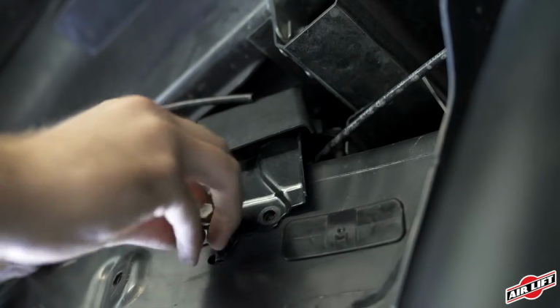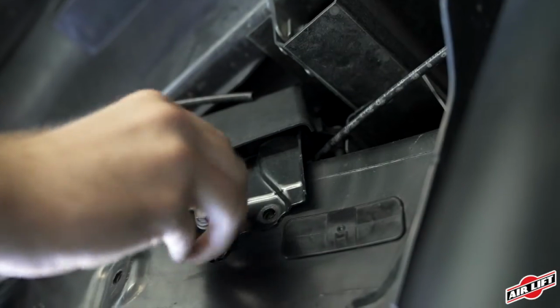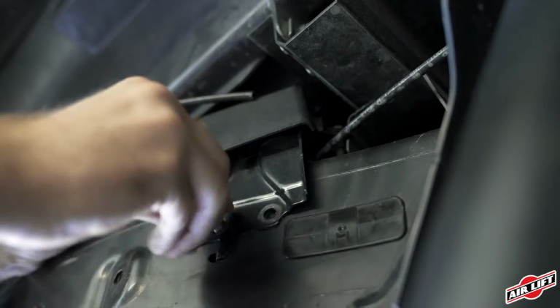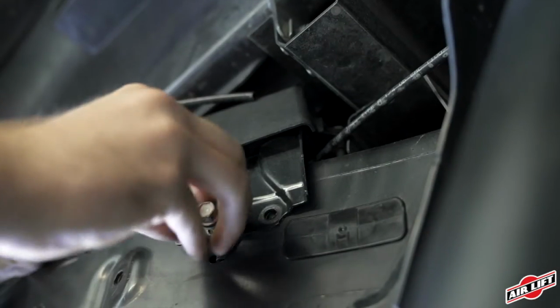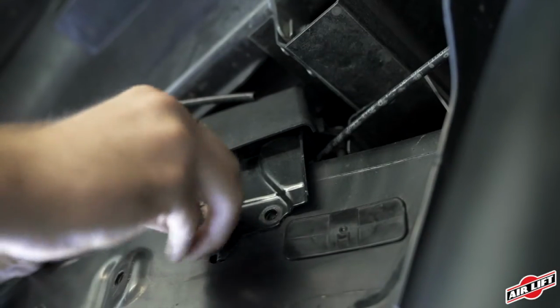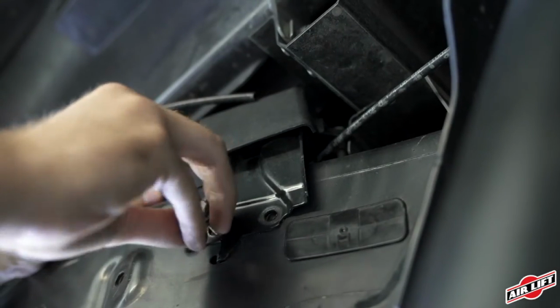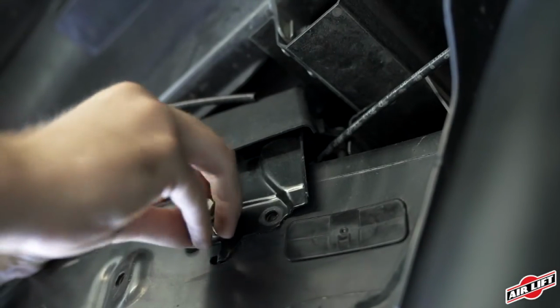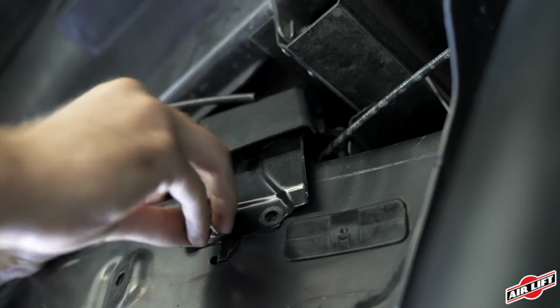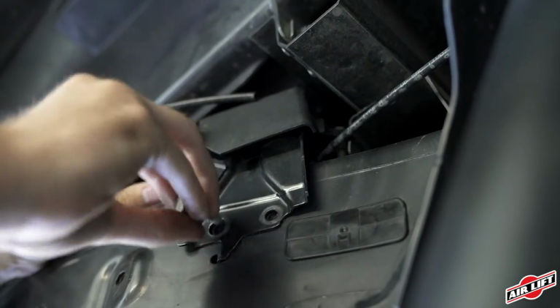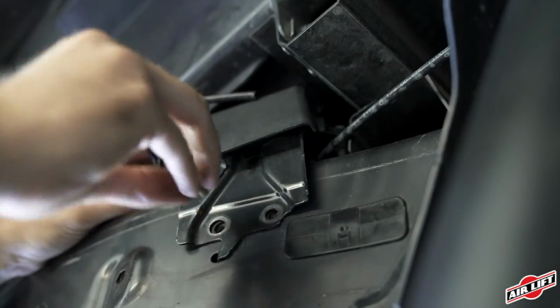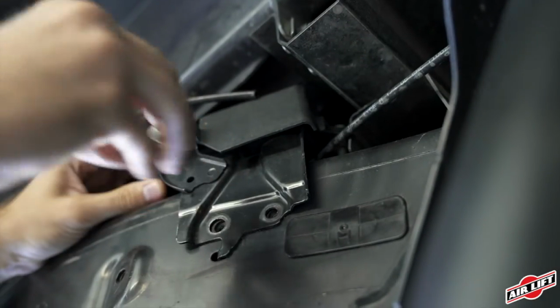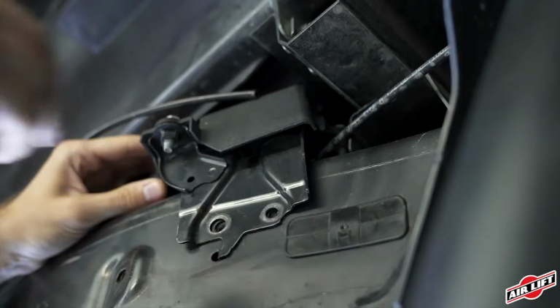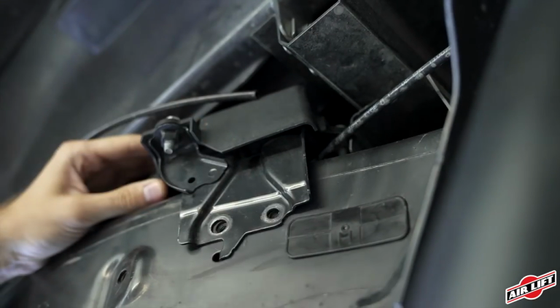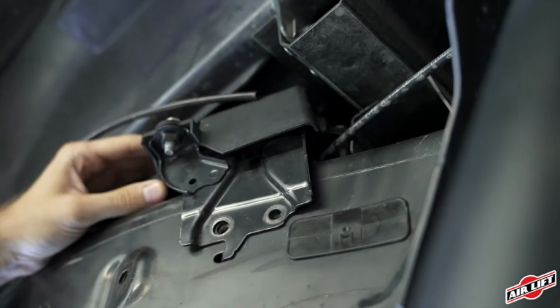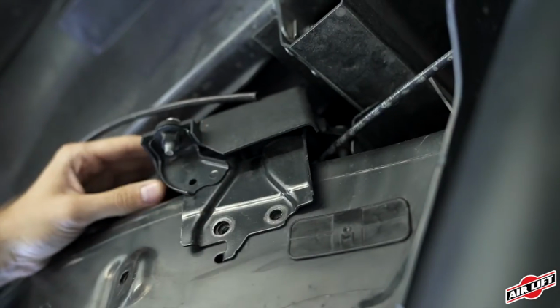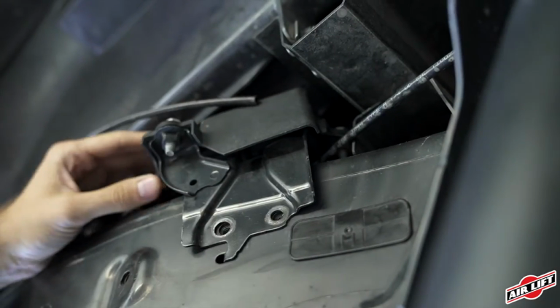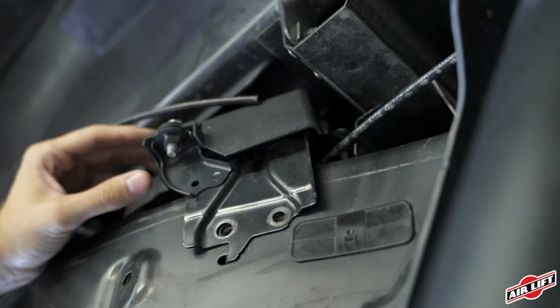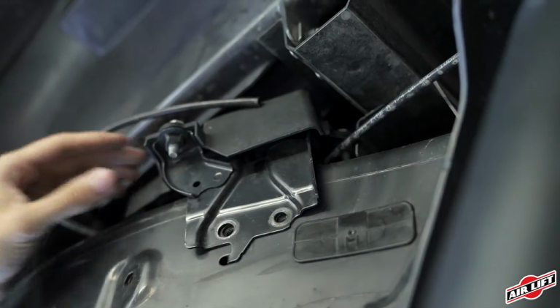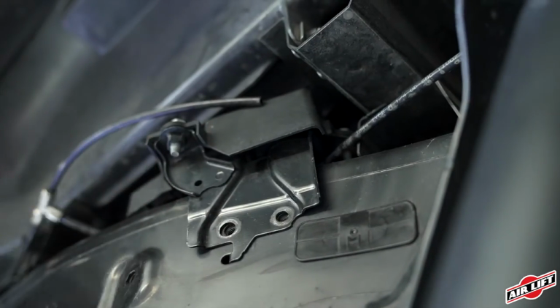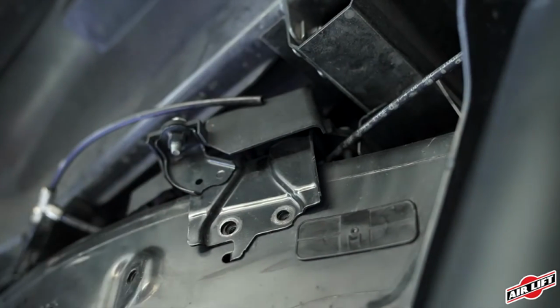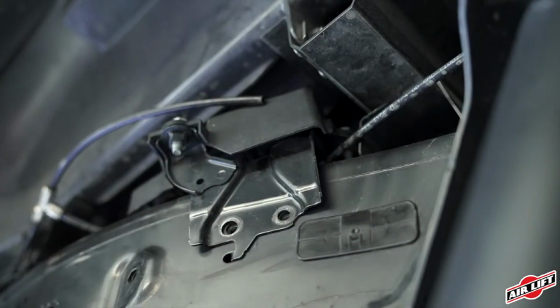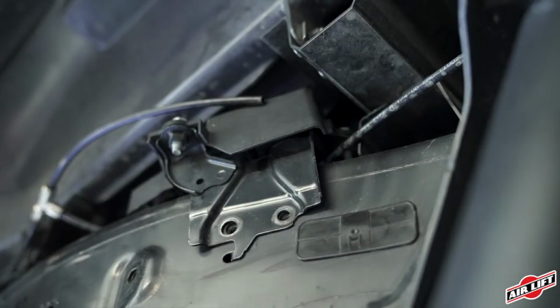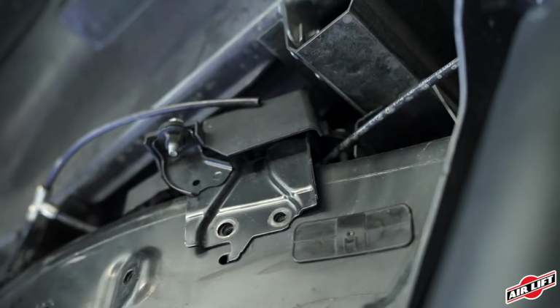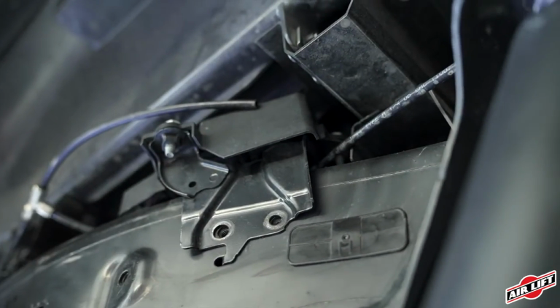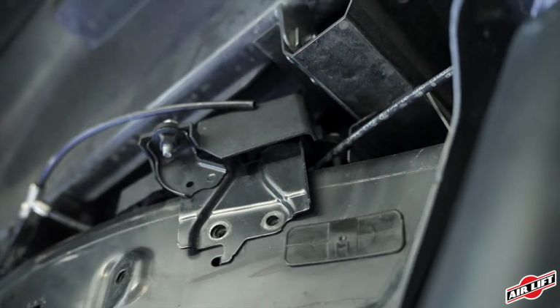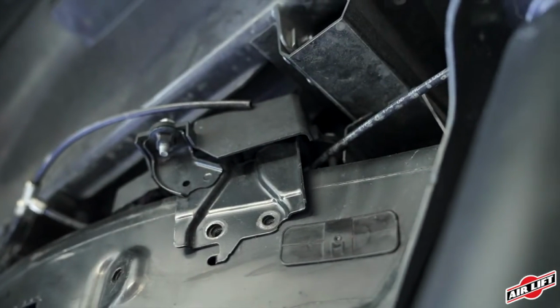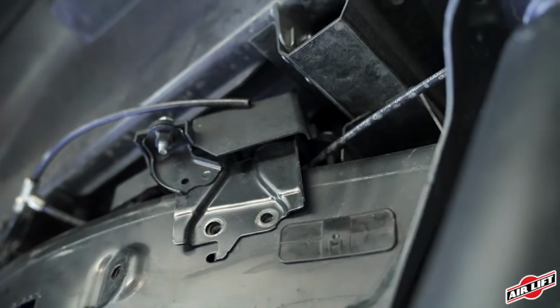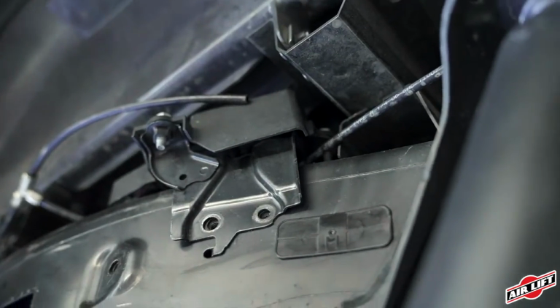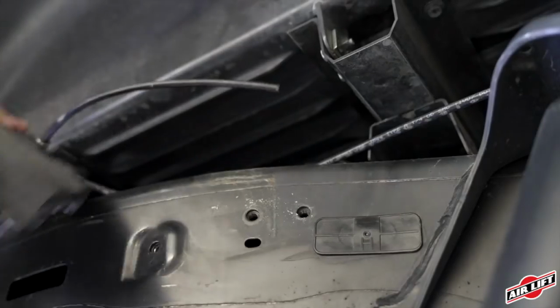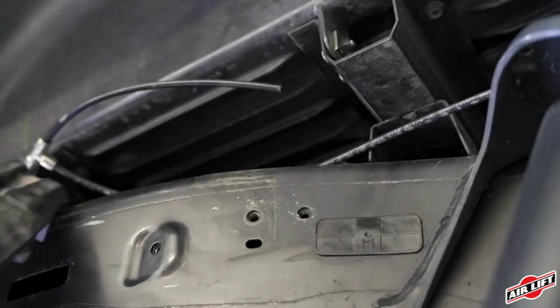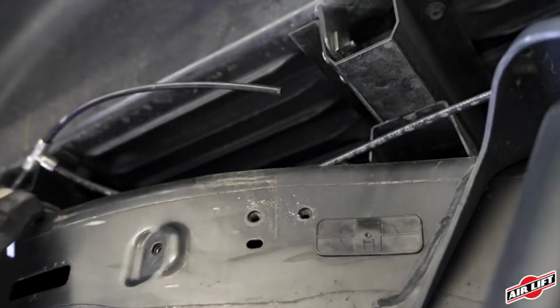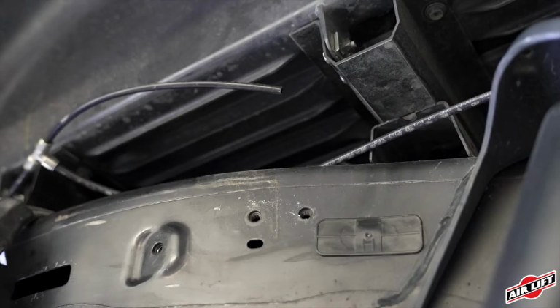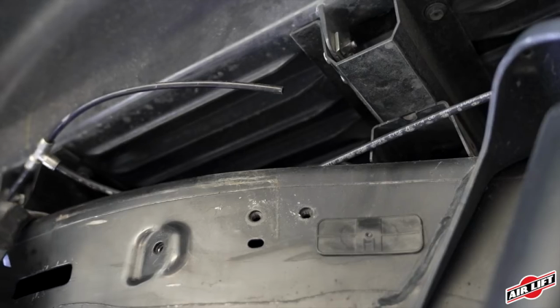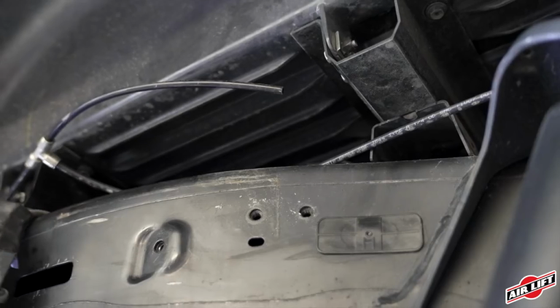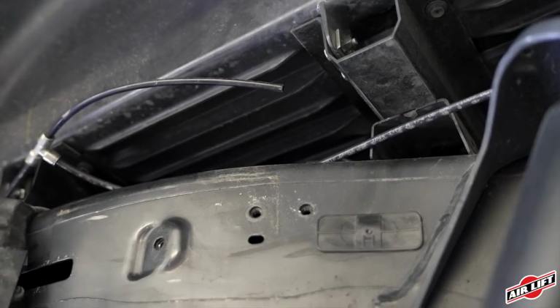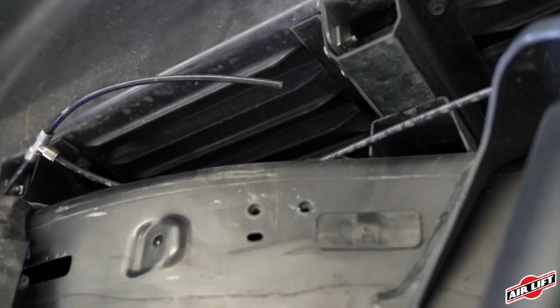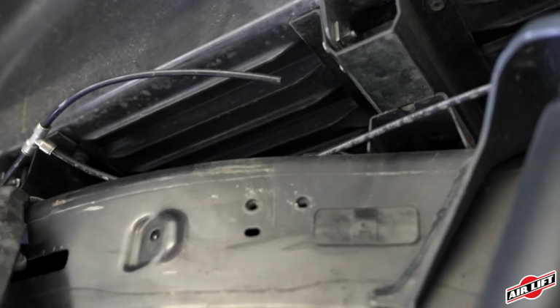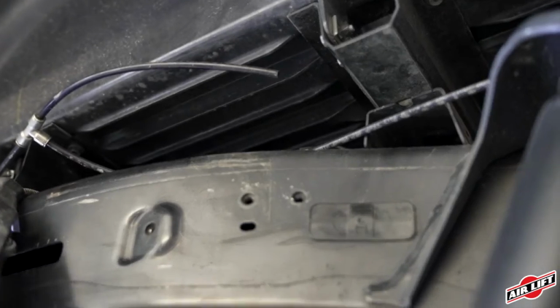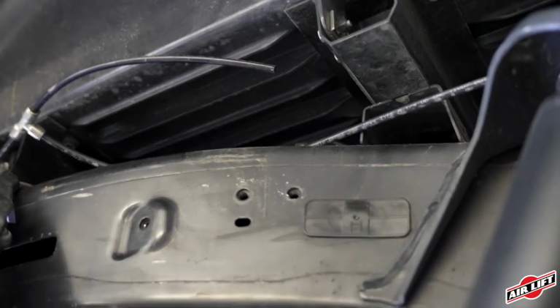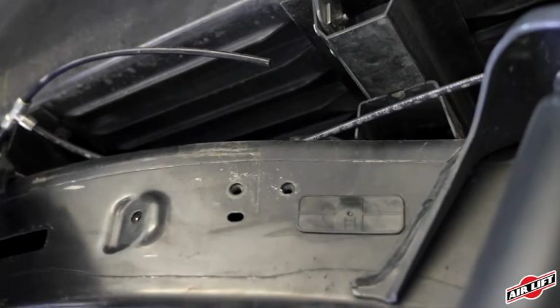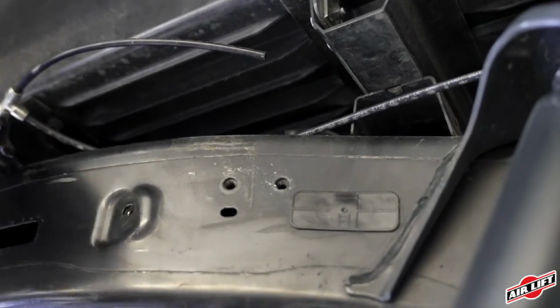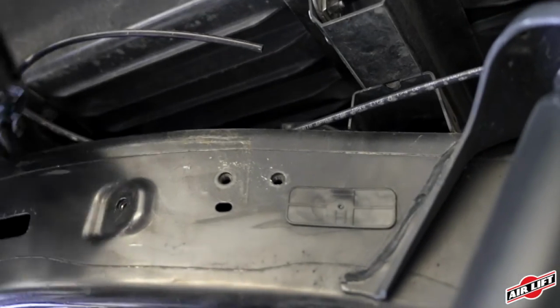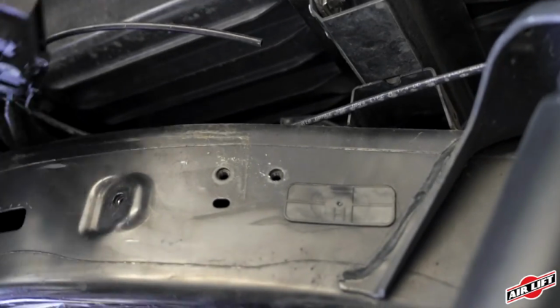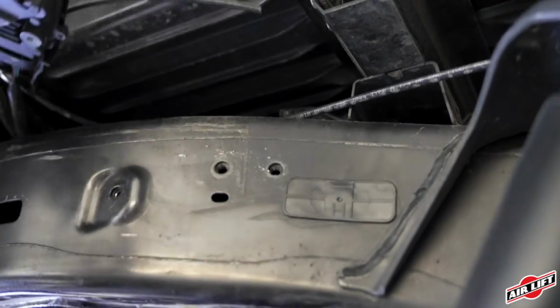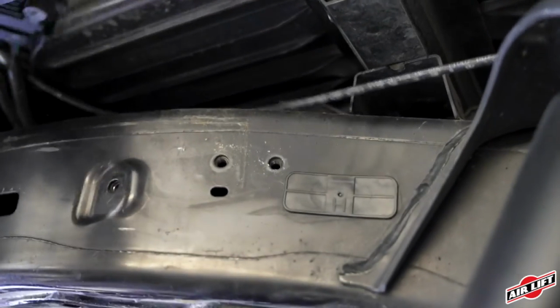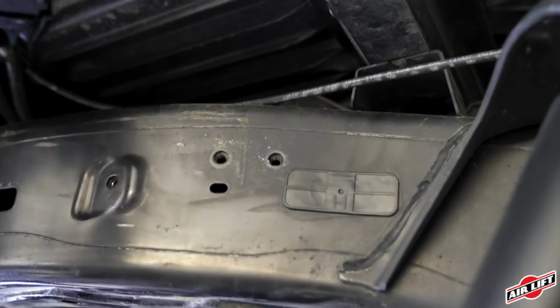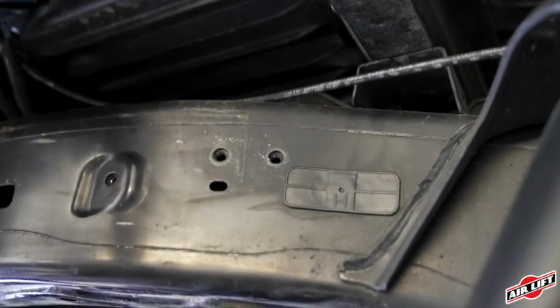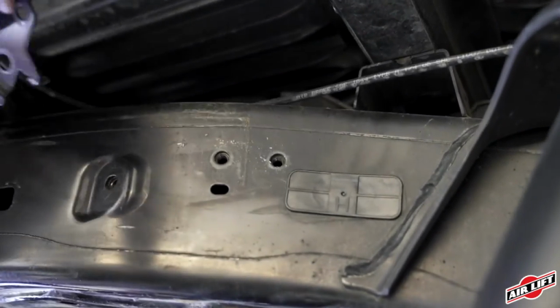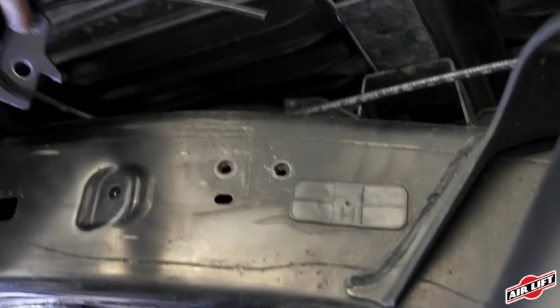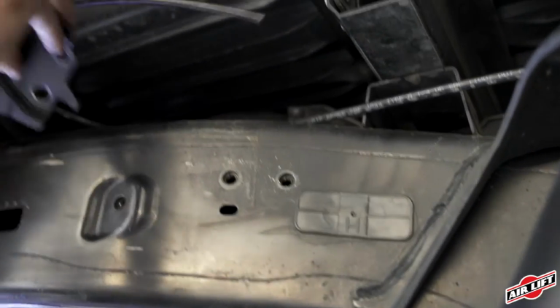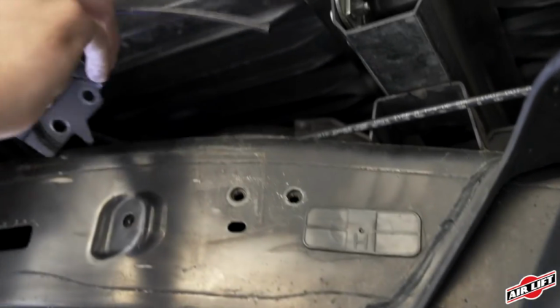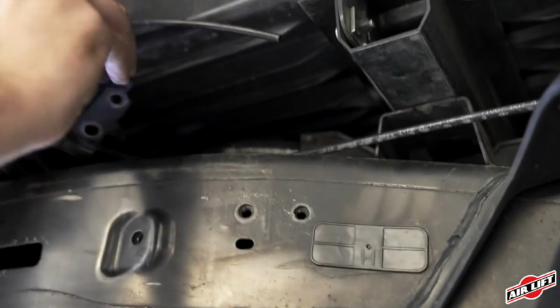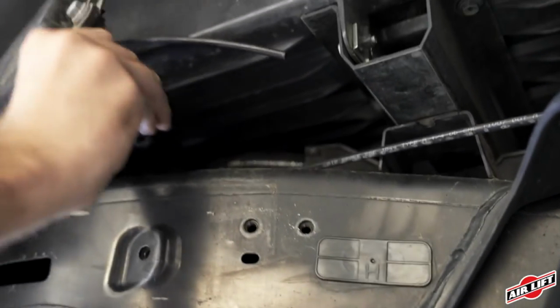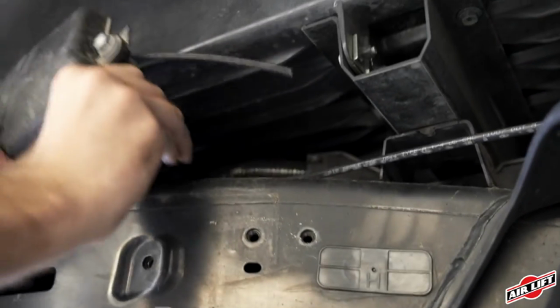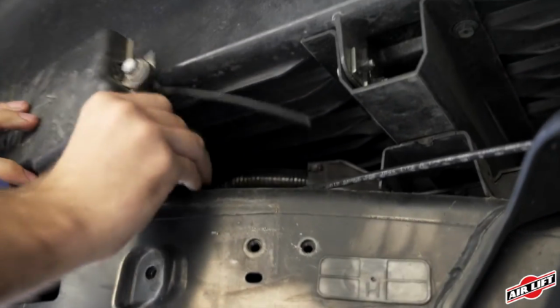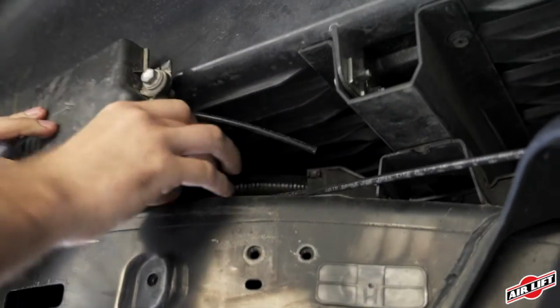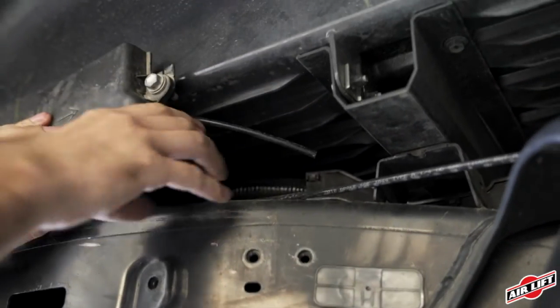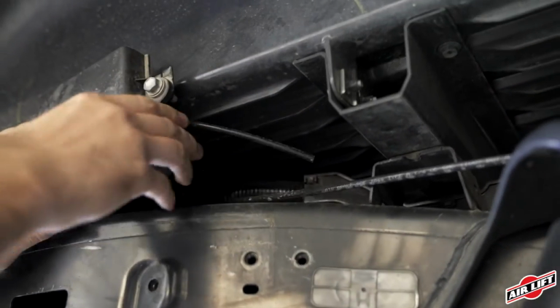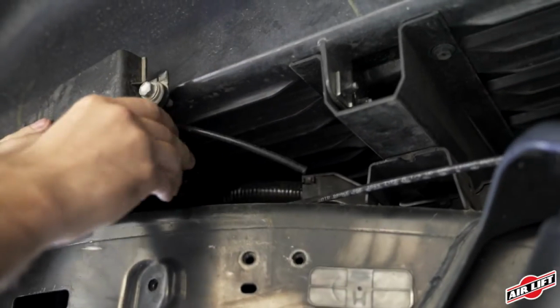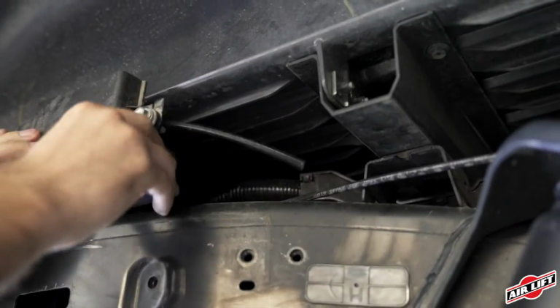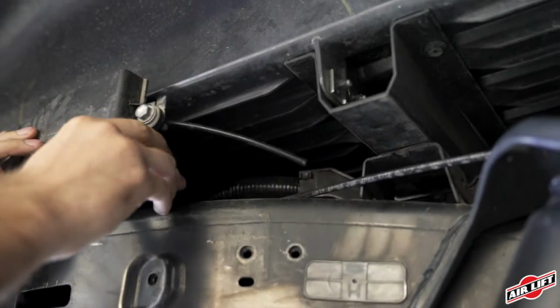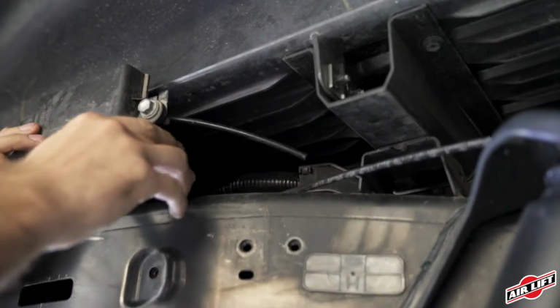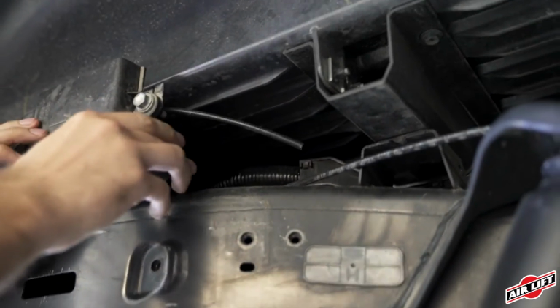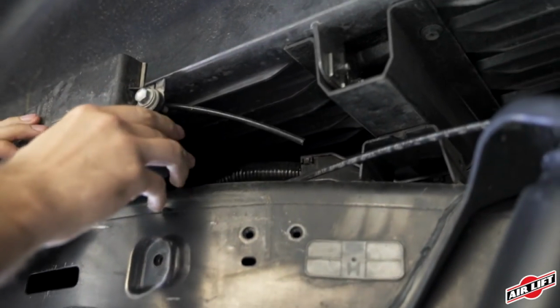On the right side, you'll also have to remove a module. After removing the bolts with a socket or wrench, tuck the module out of the way.